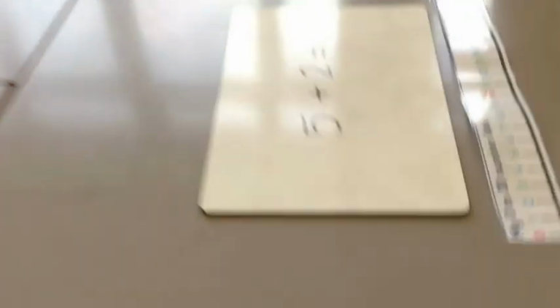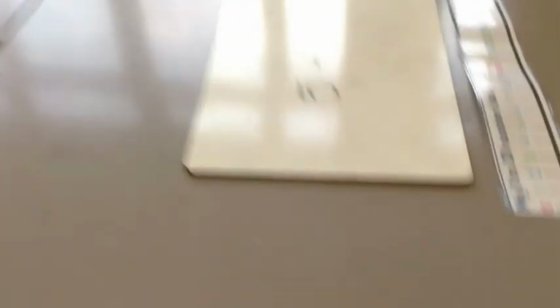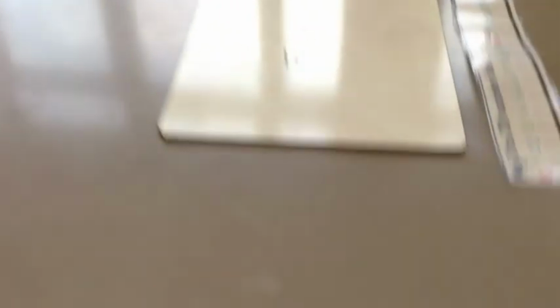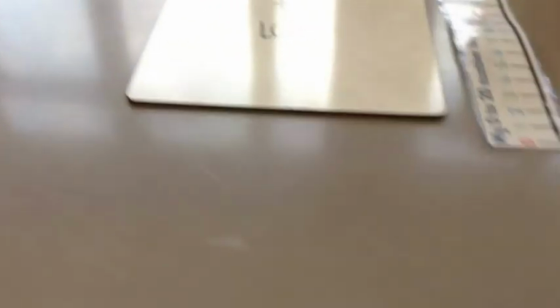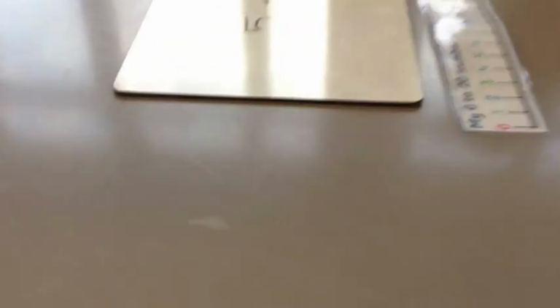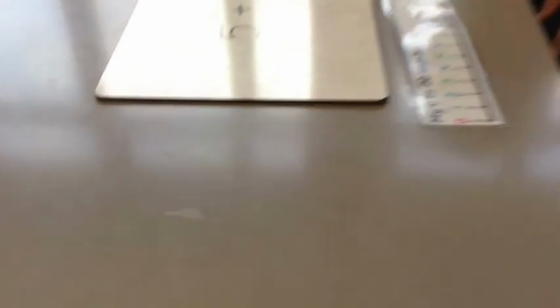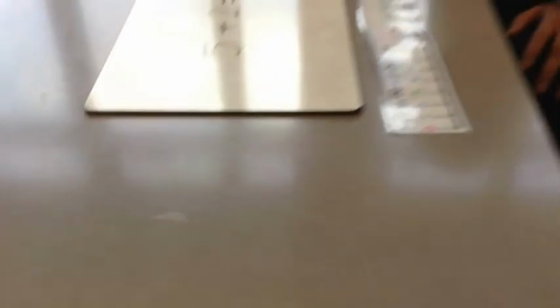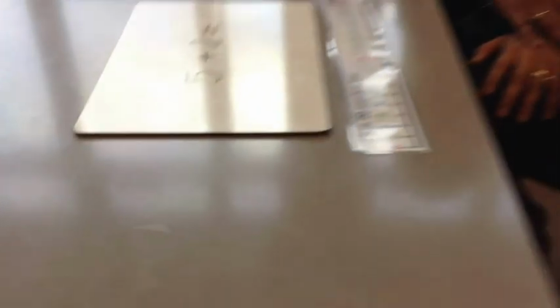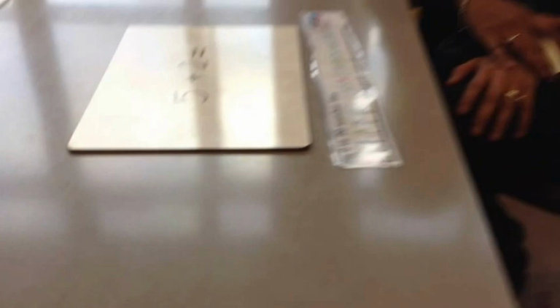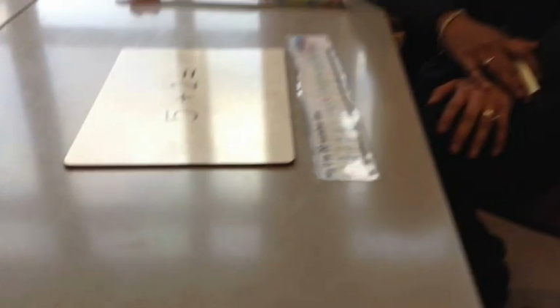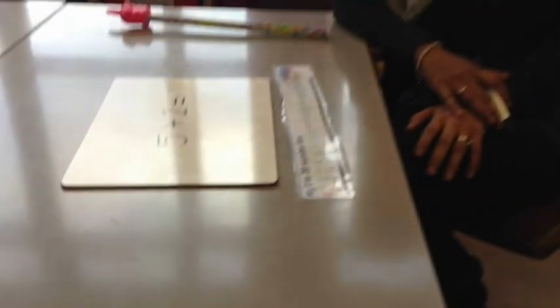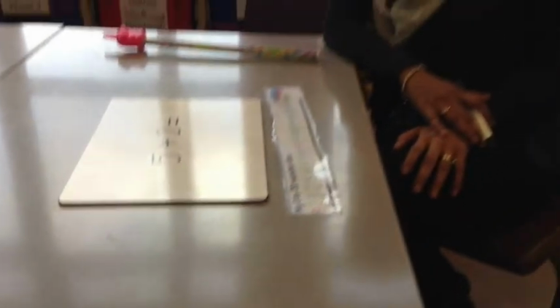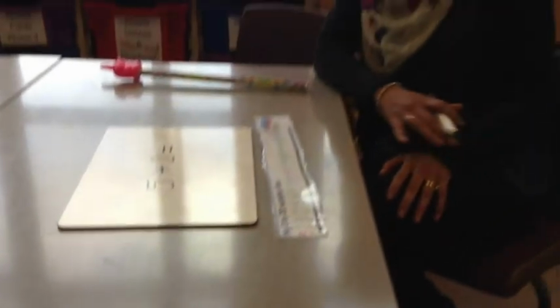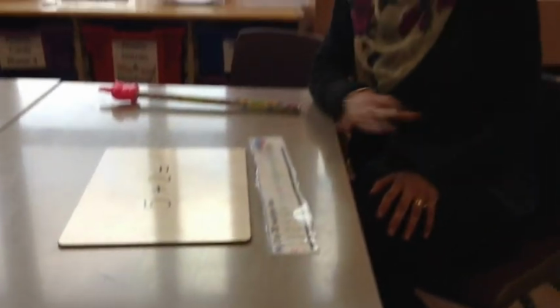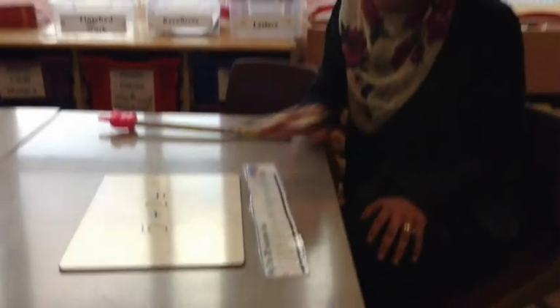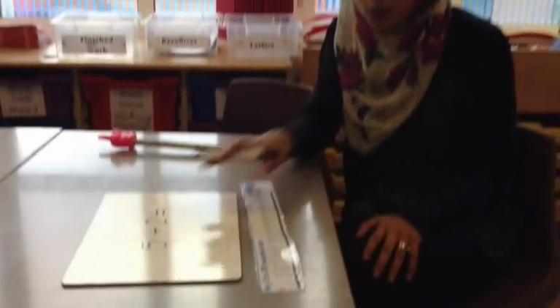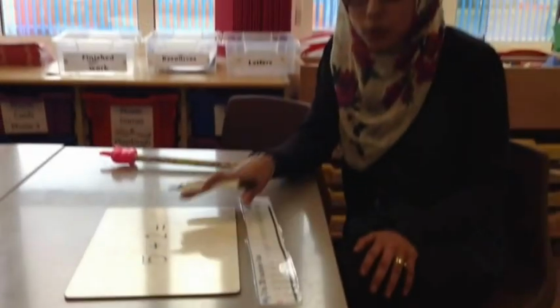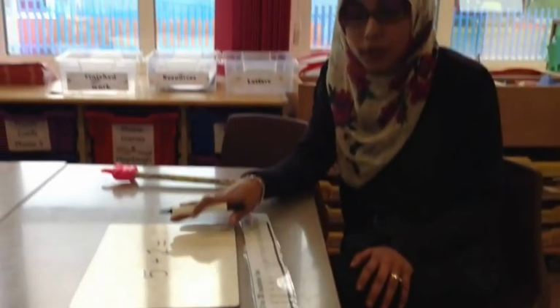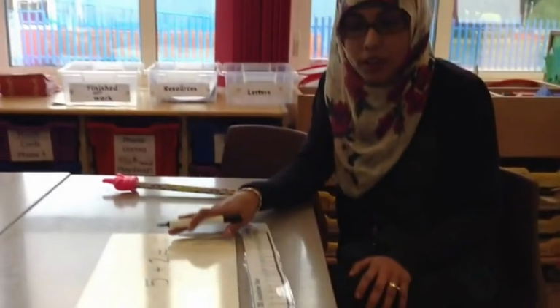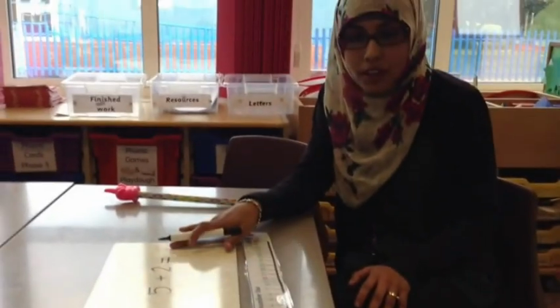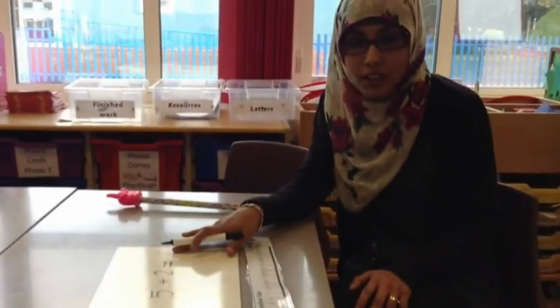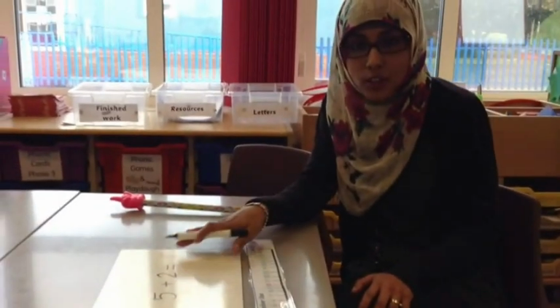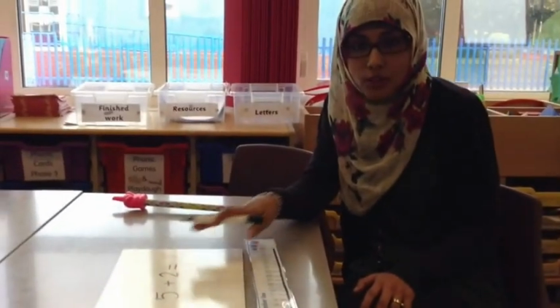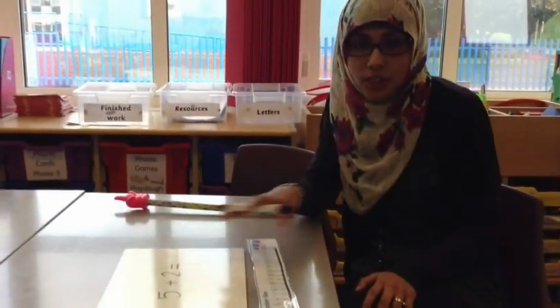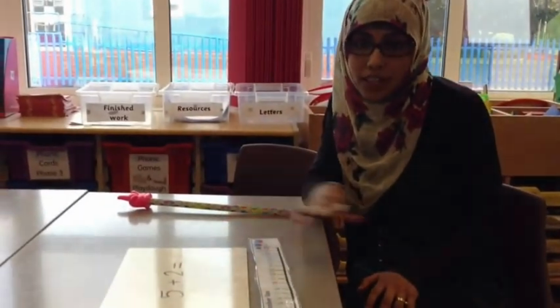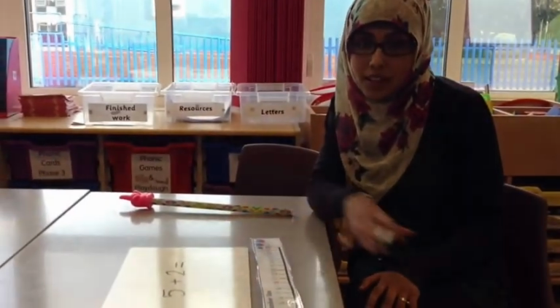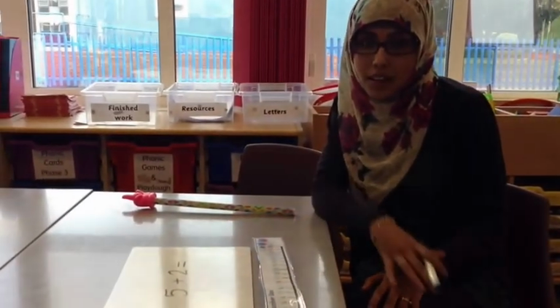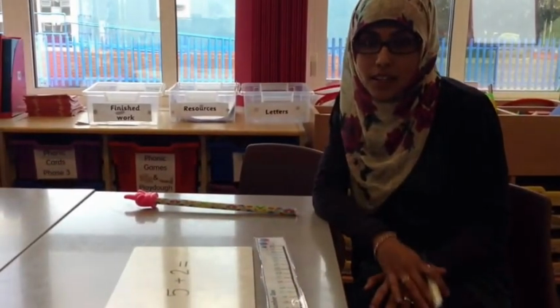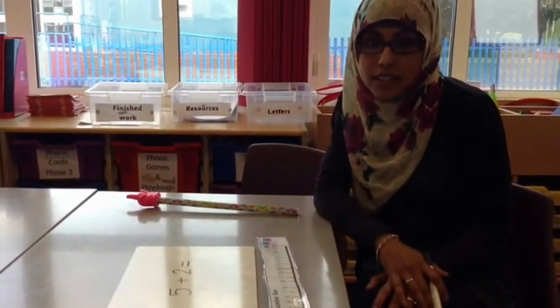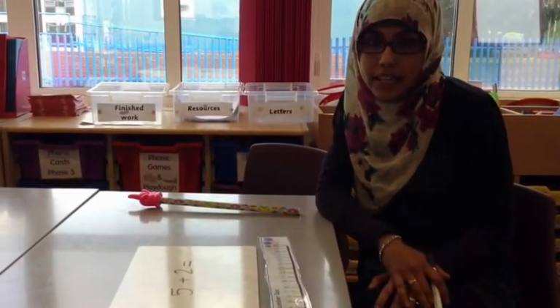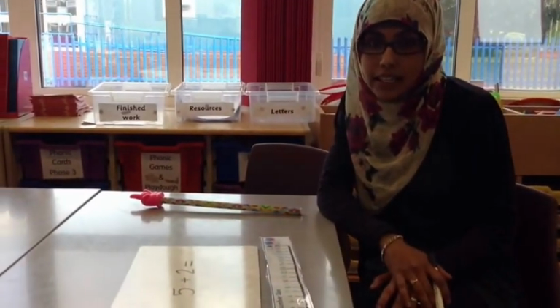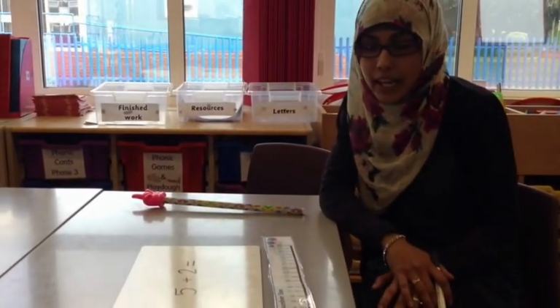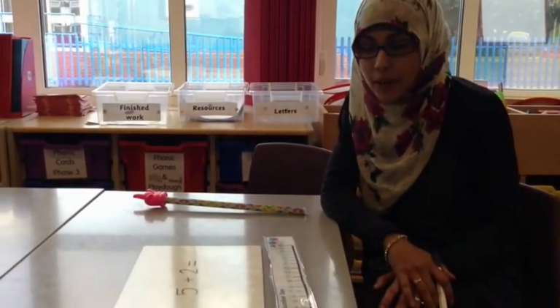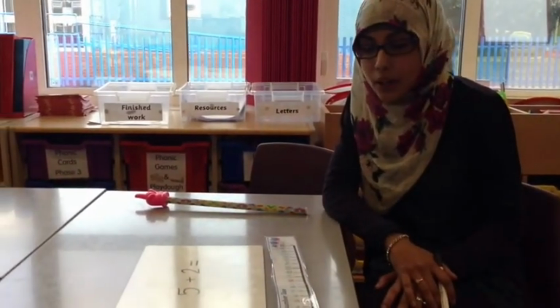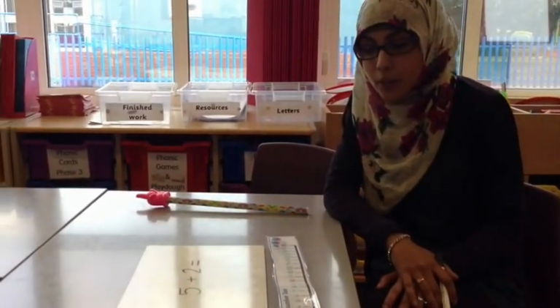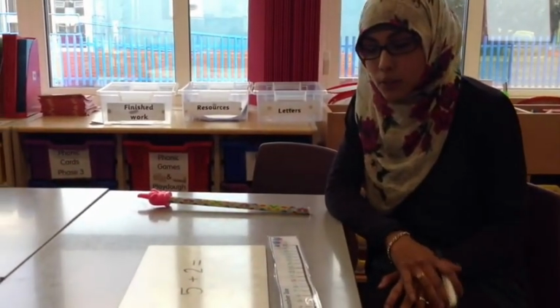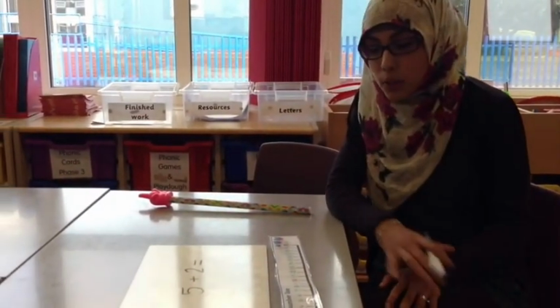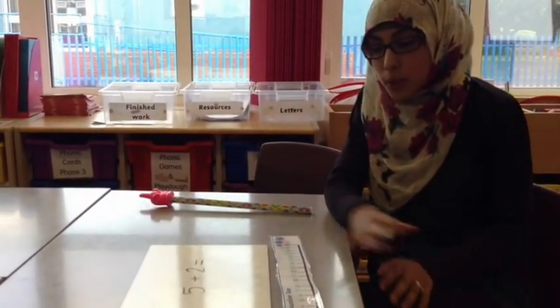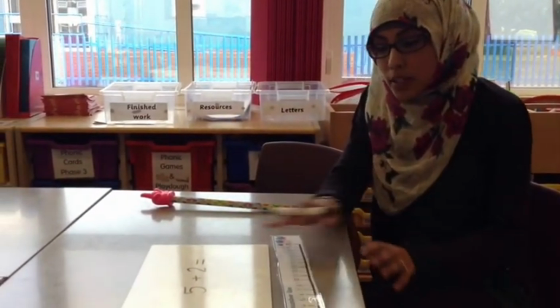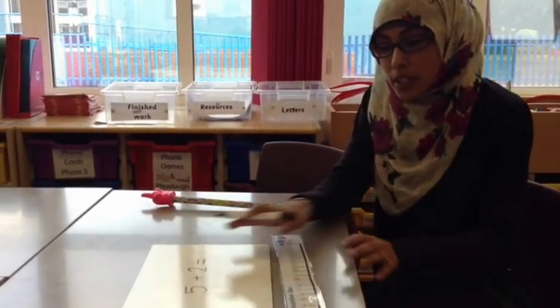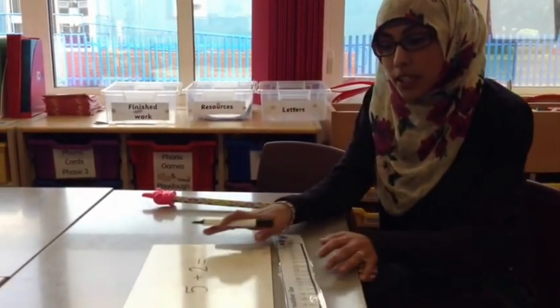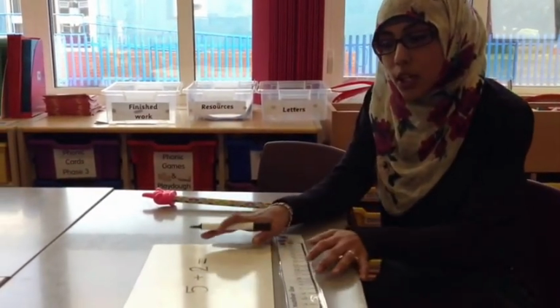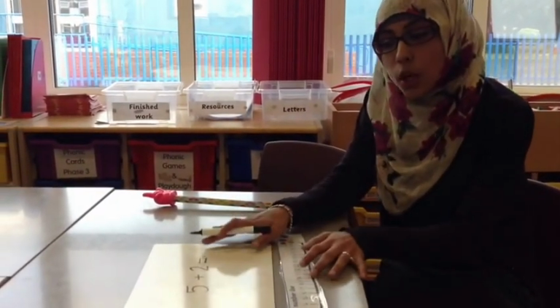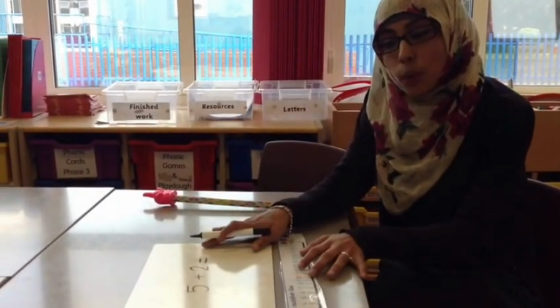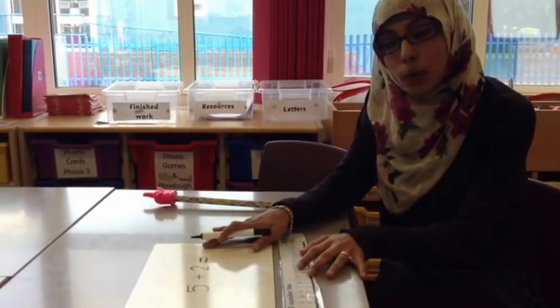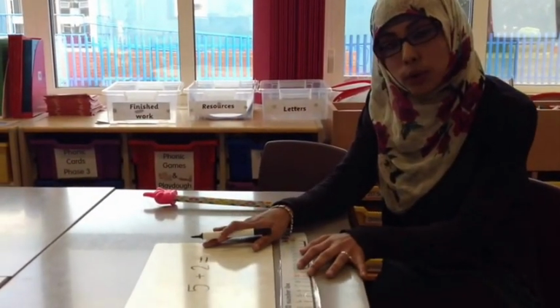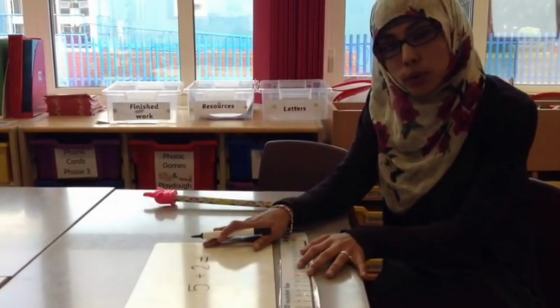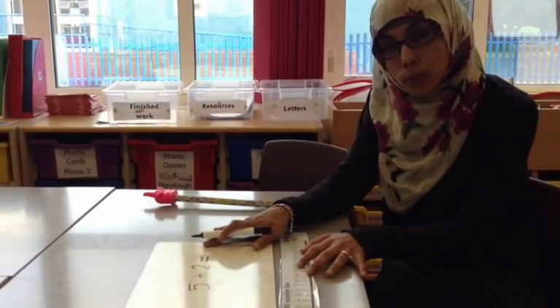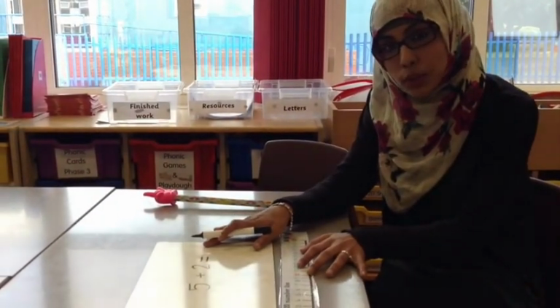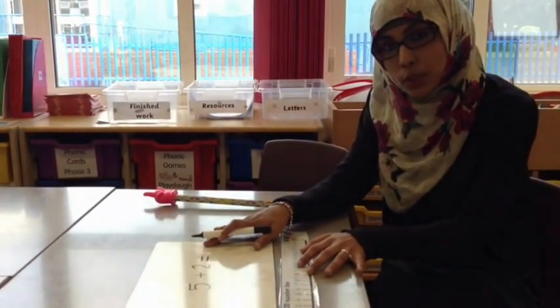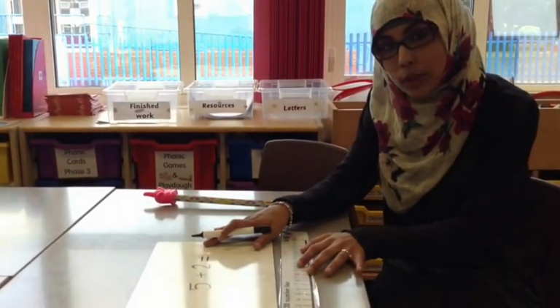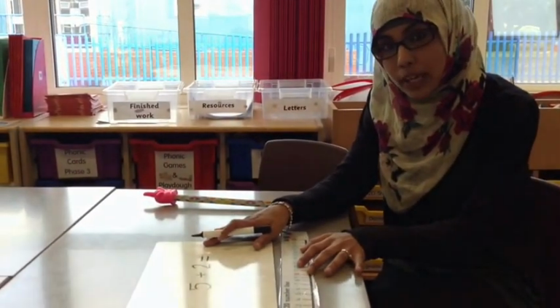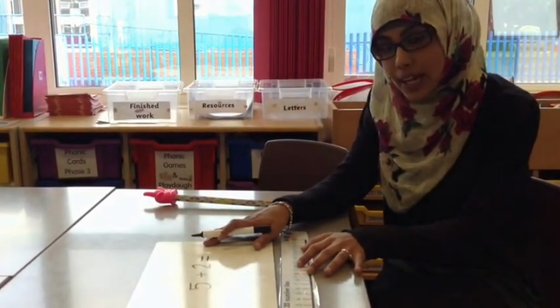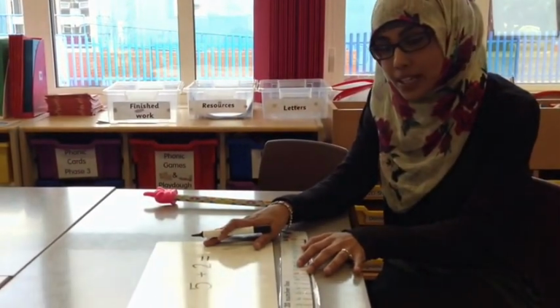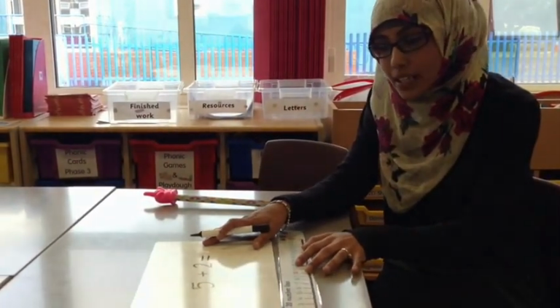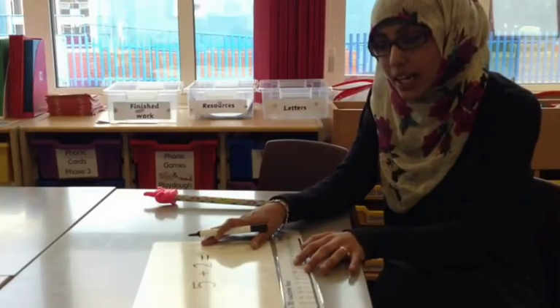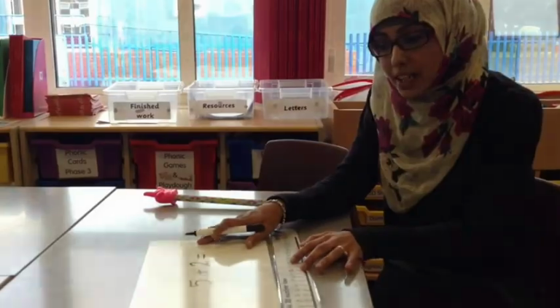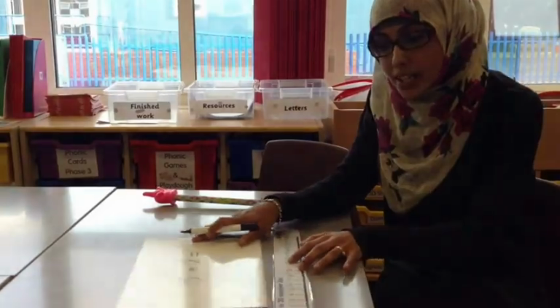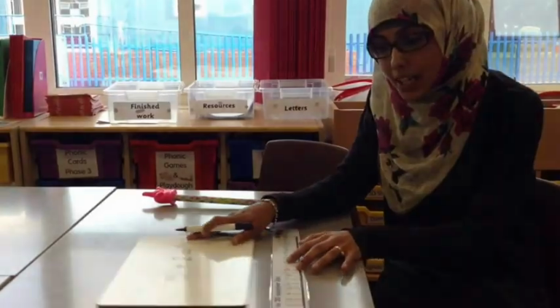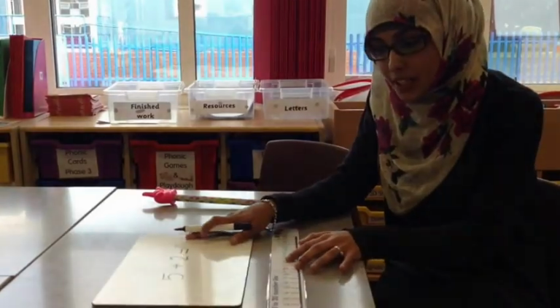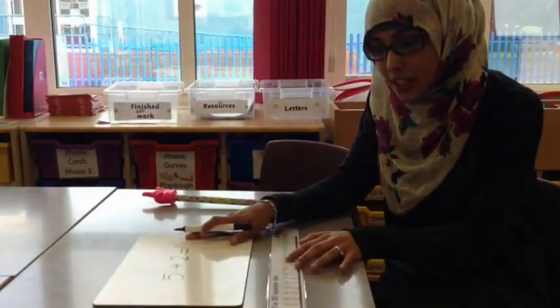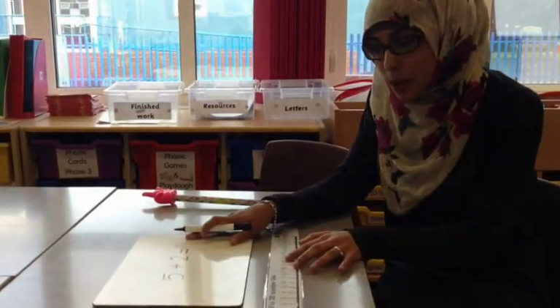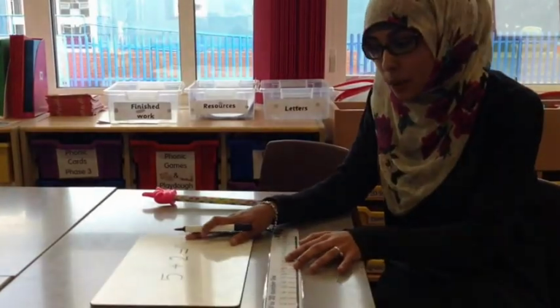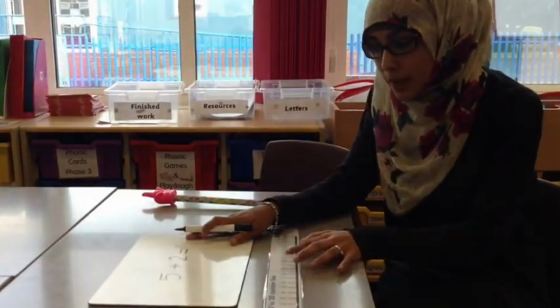So in maths this term, we'll be learning to recognise and count up to twenty. We'll also be doing adding and taking away.